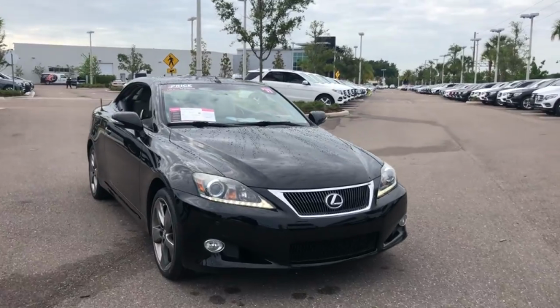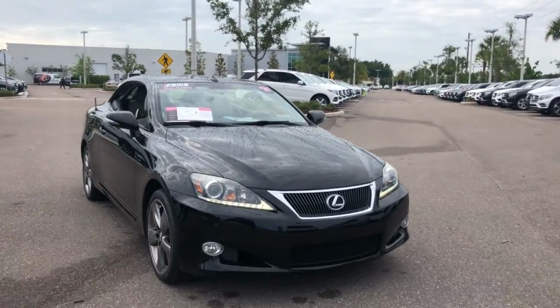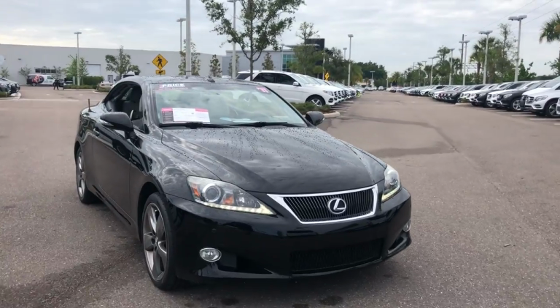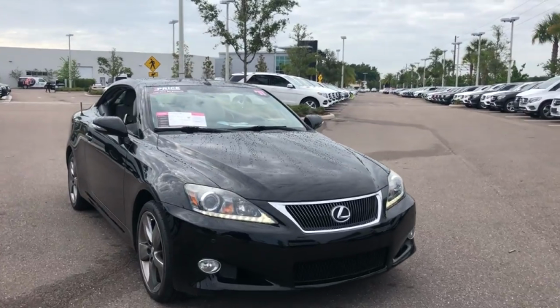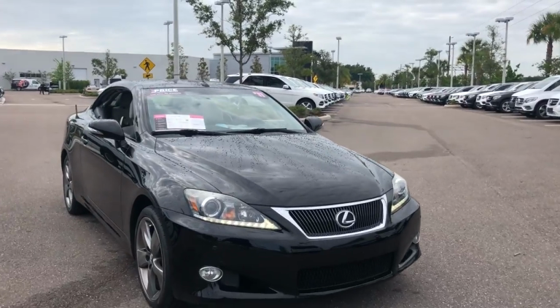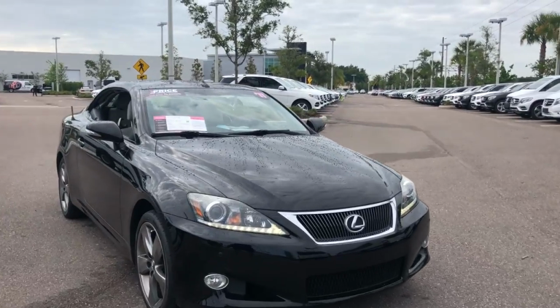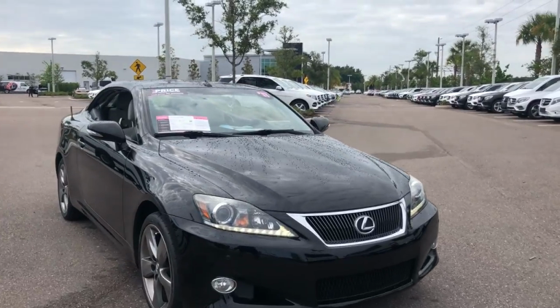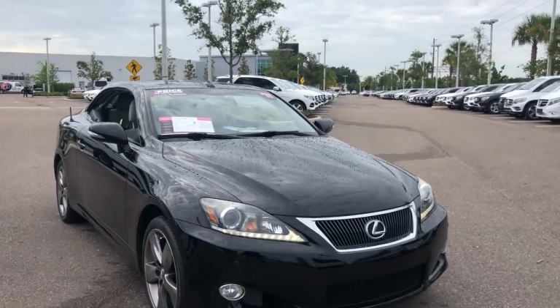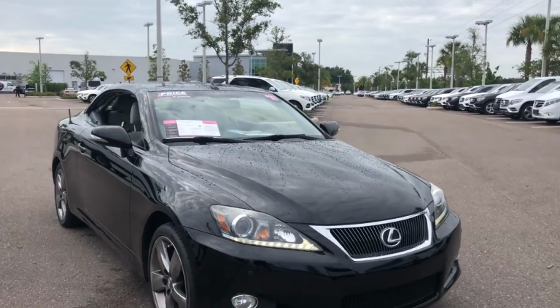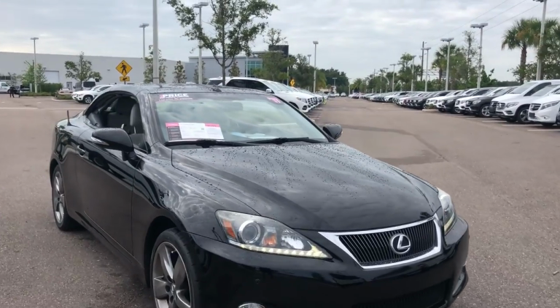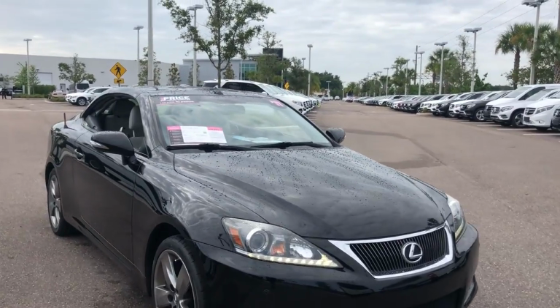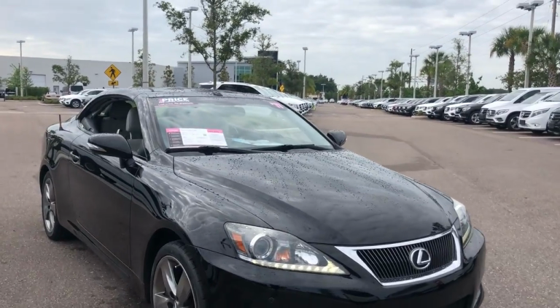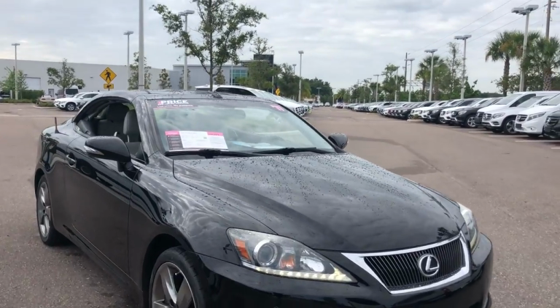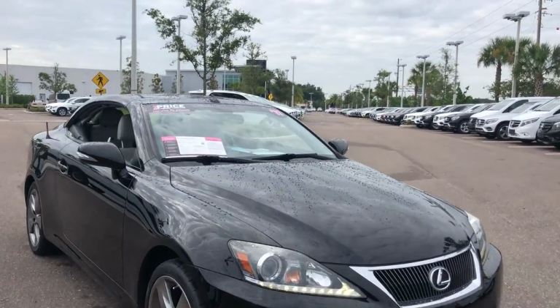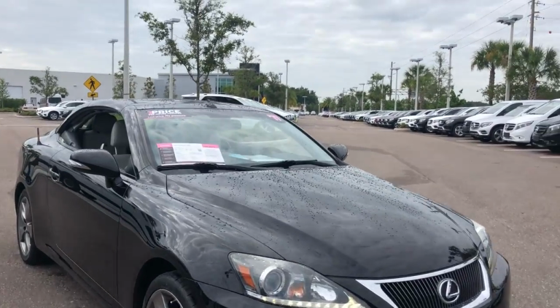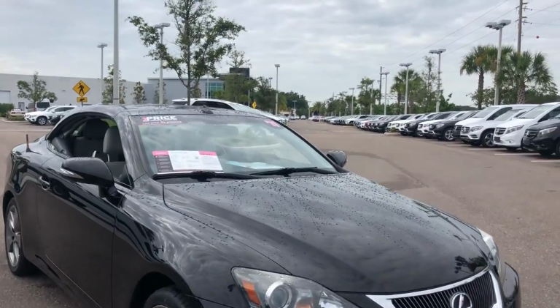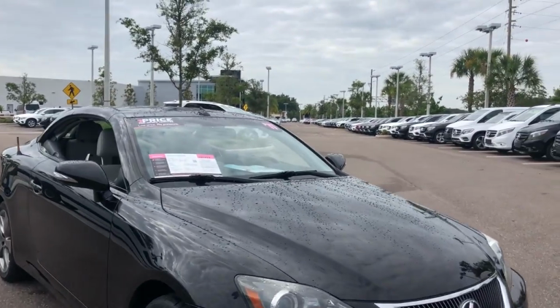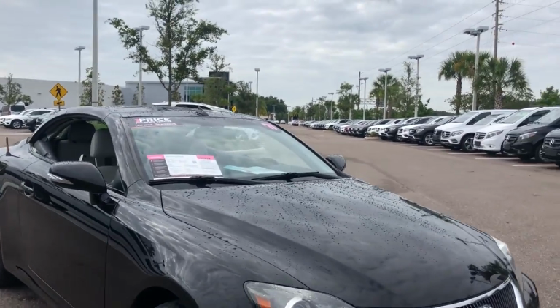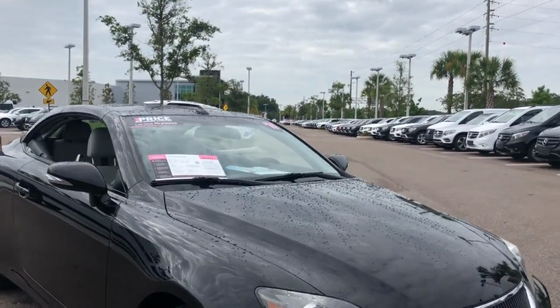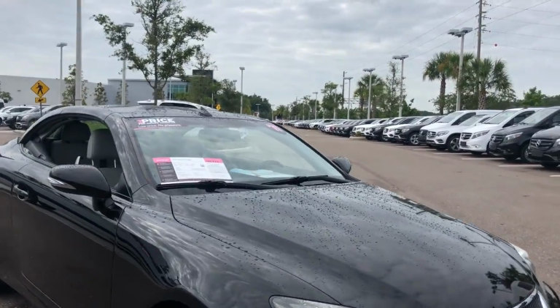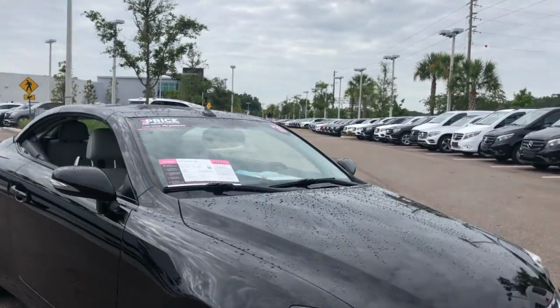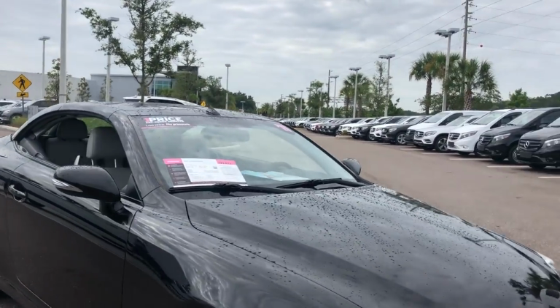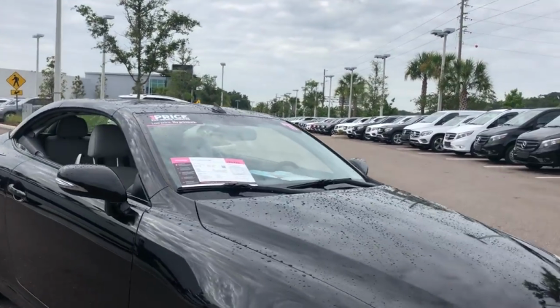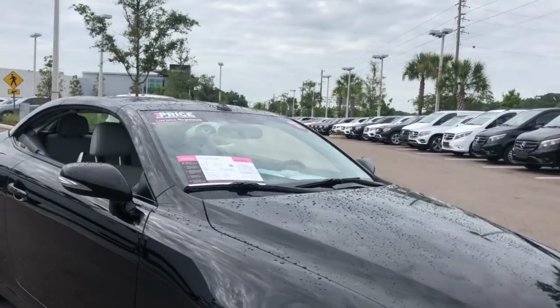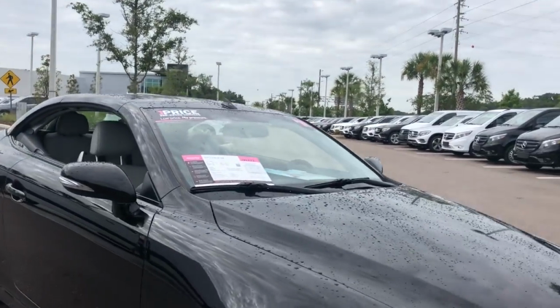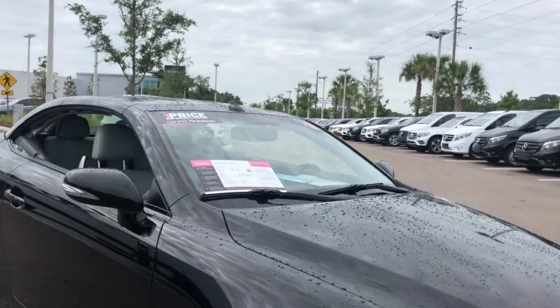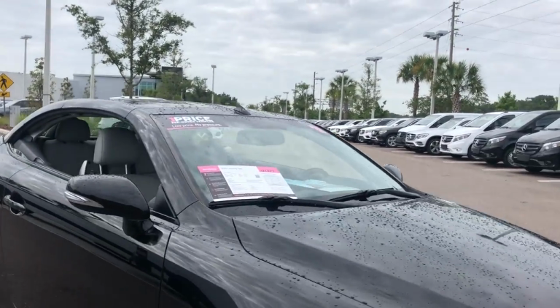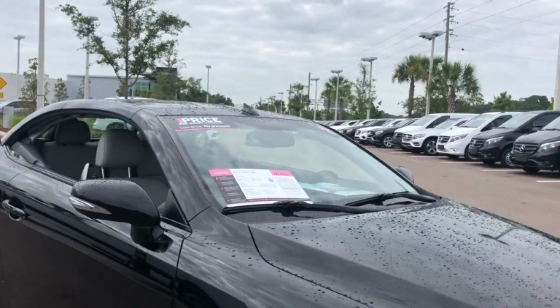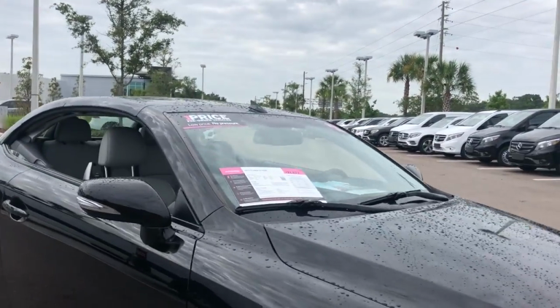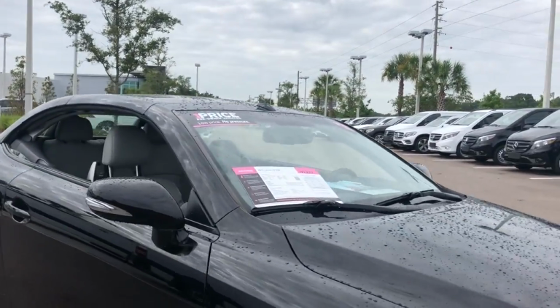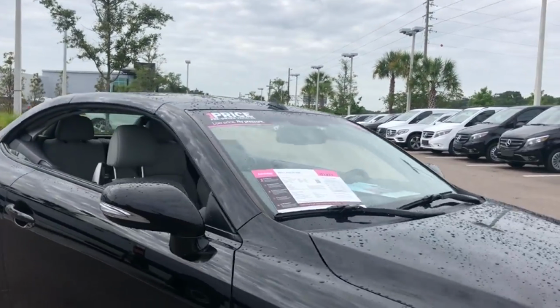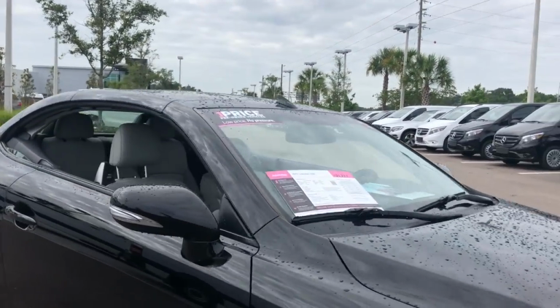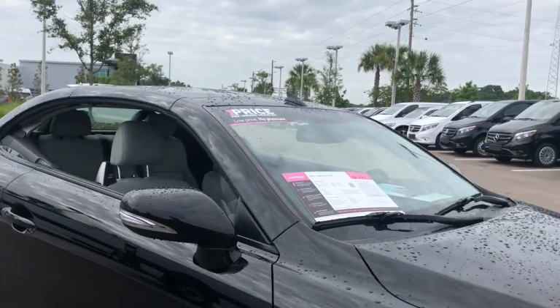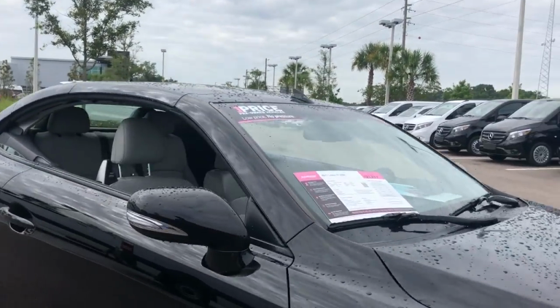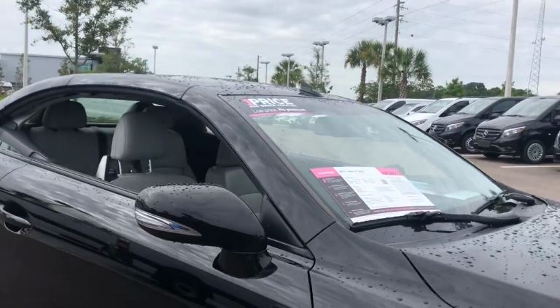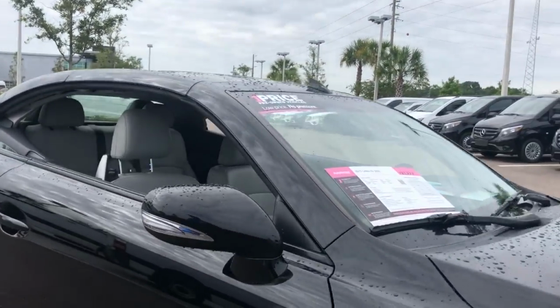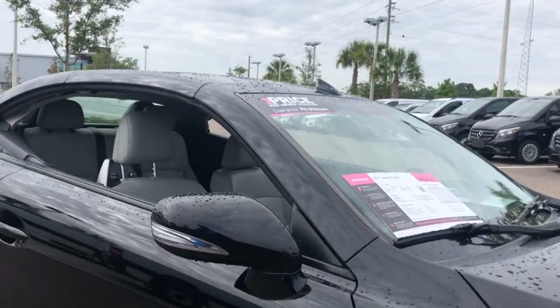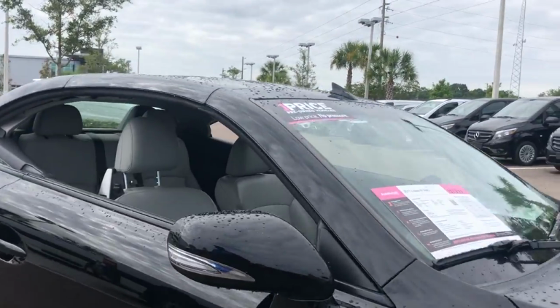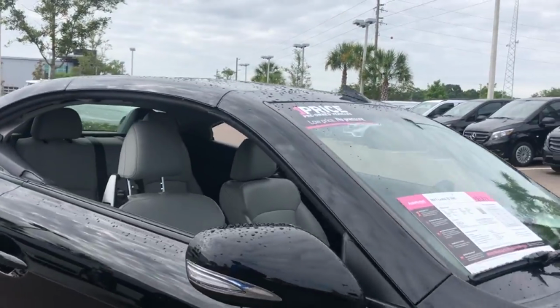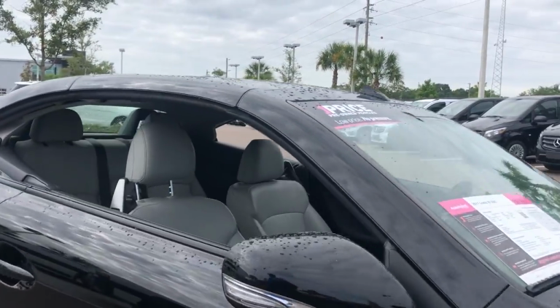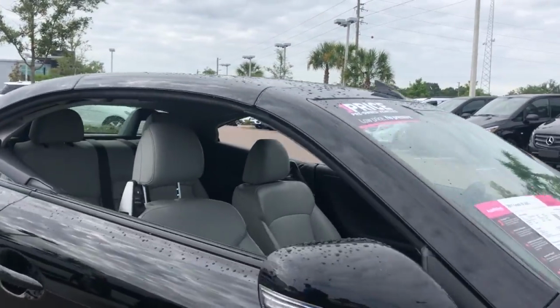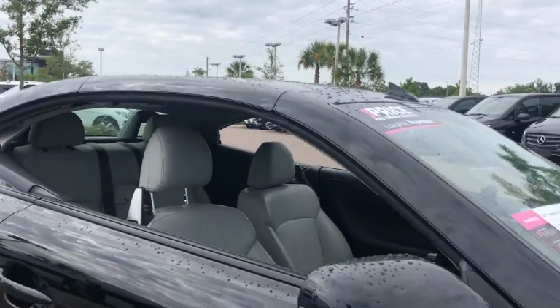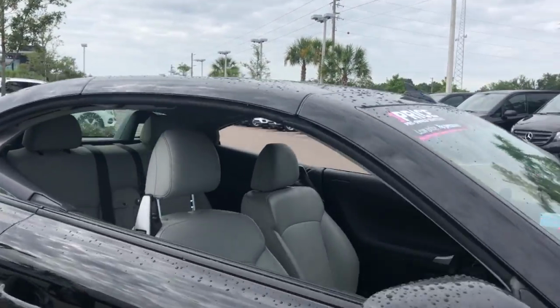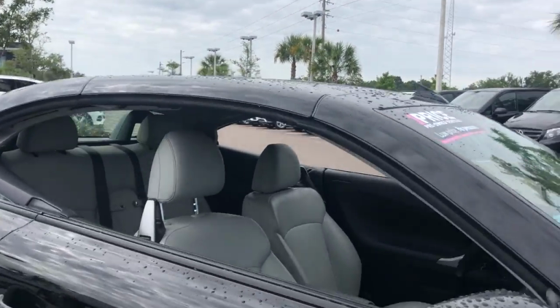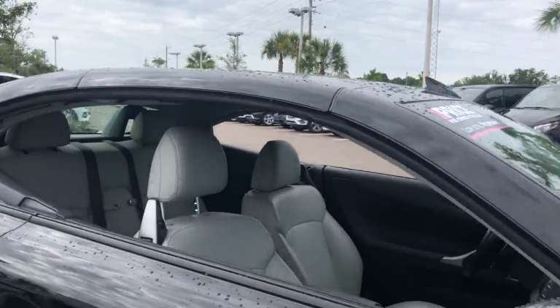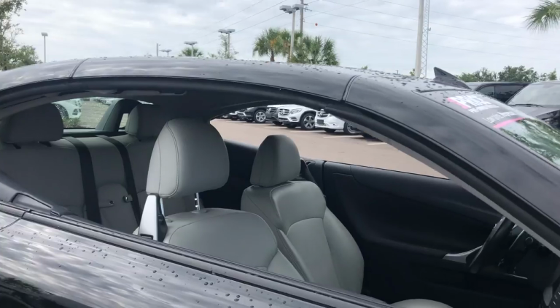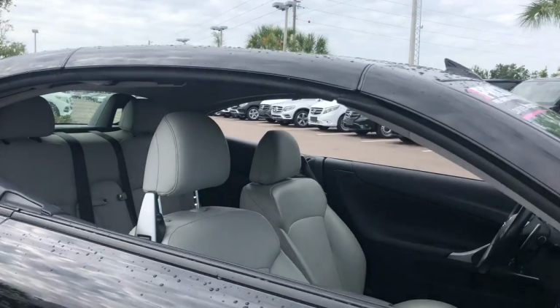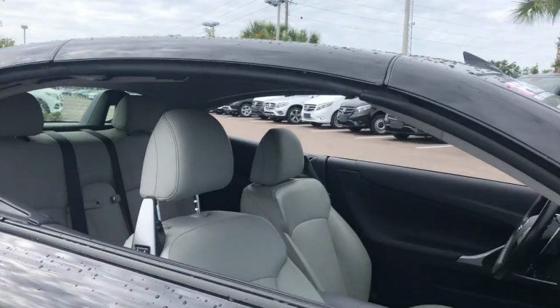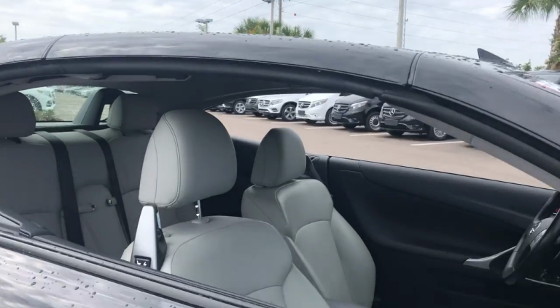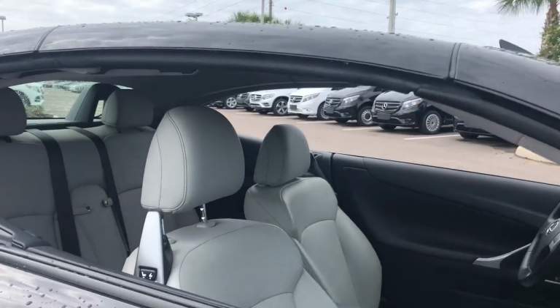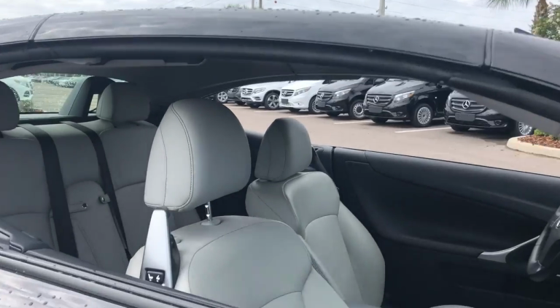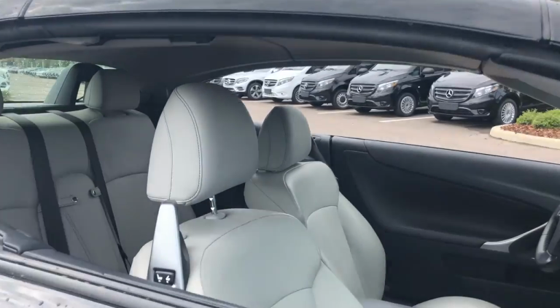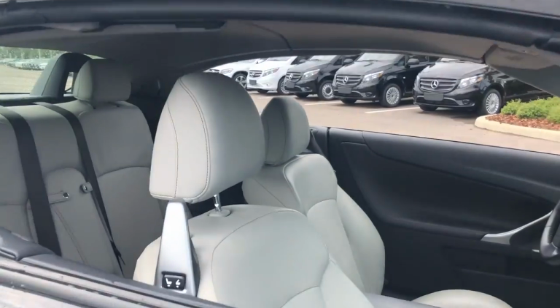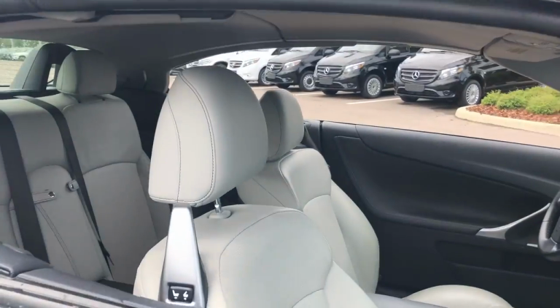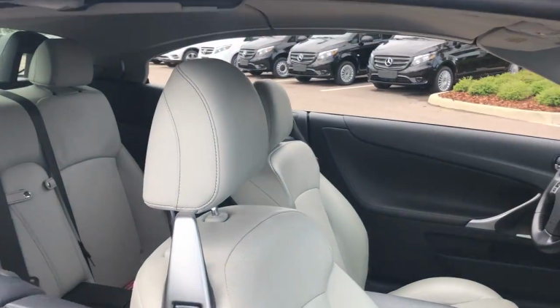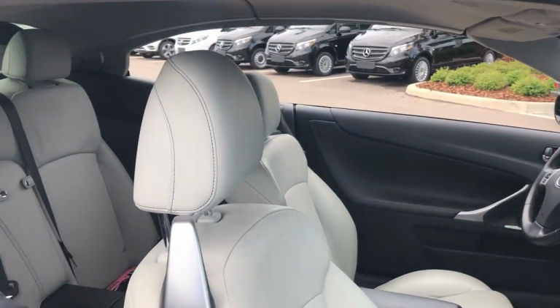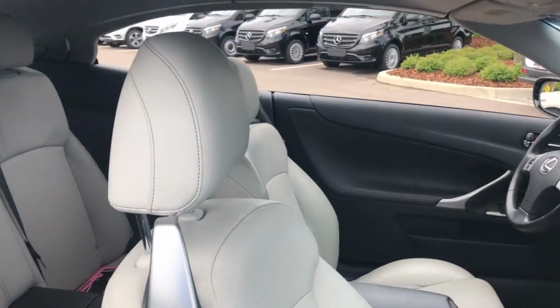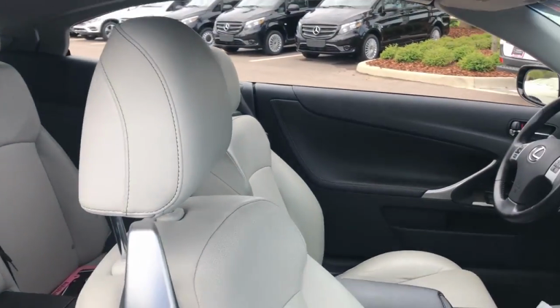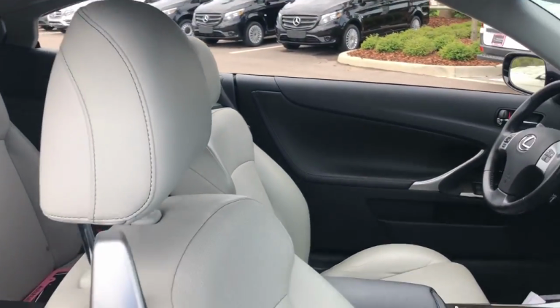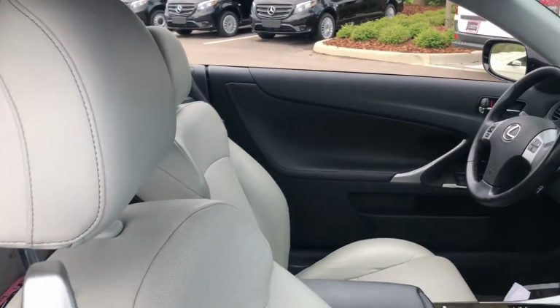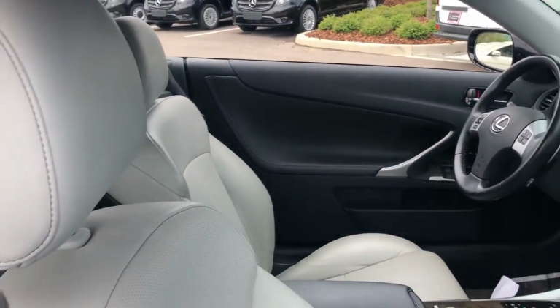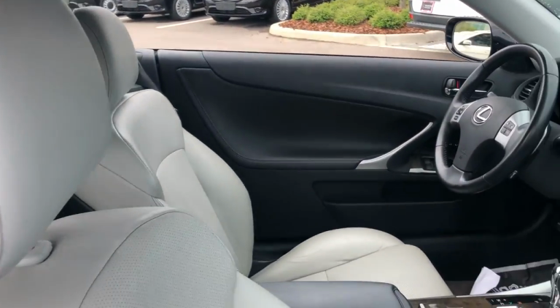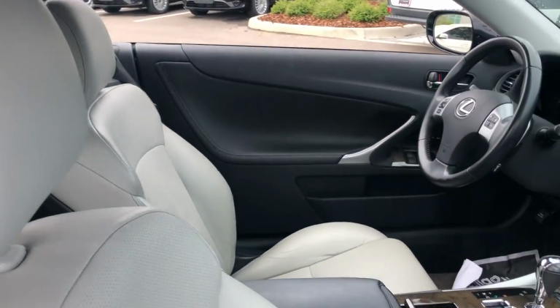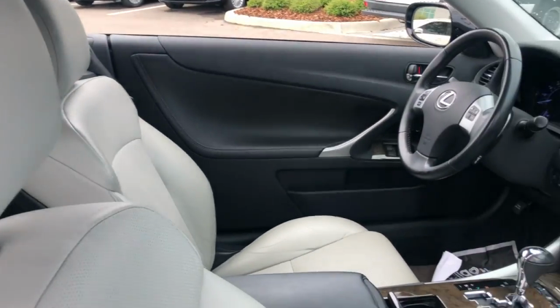This is a 2011 Lexus IS 350 convertible, black over gray leather interior.